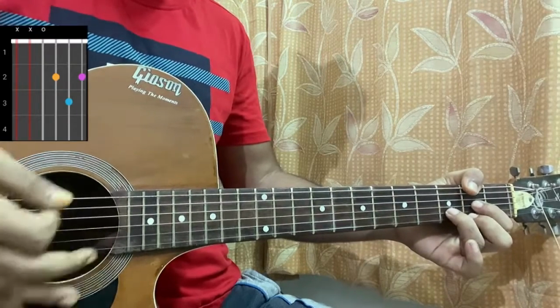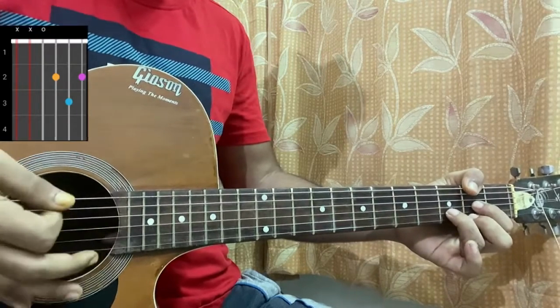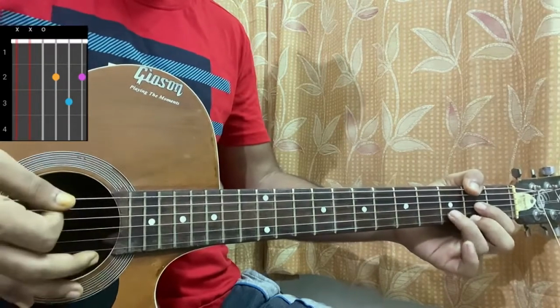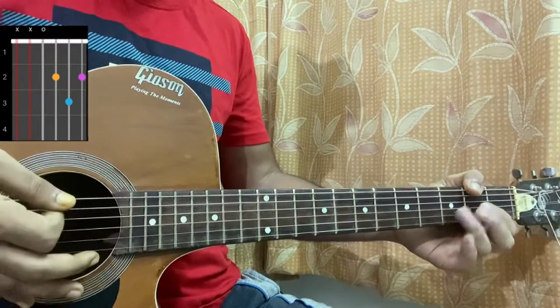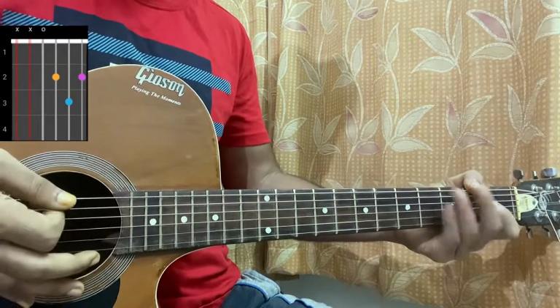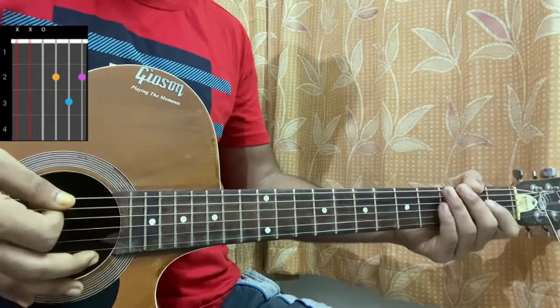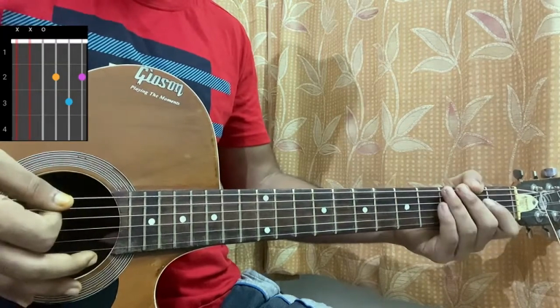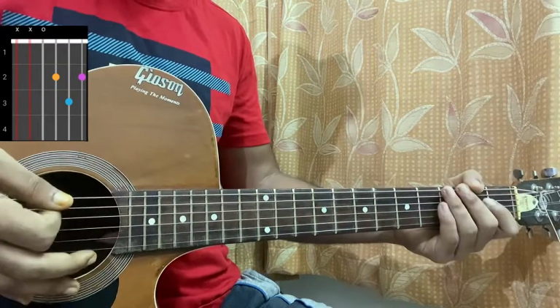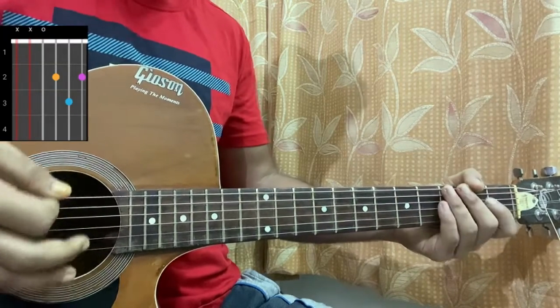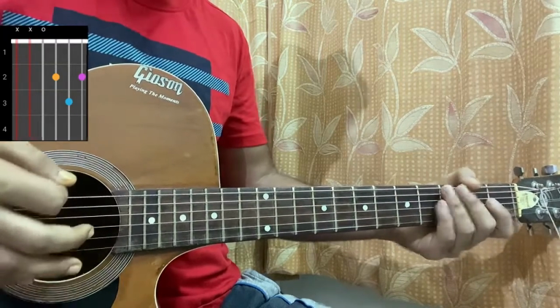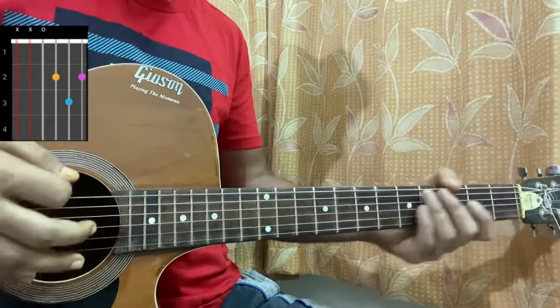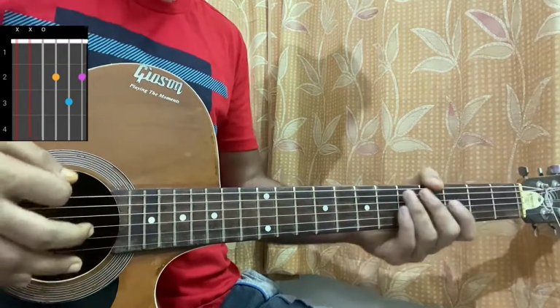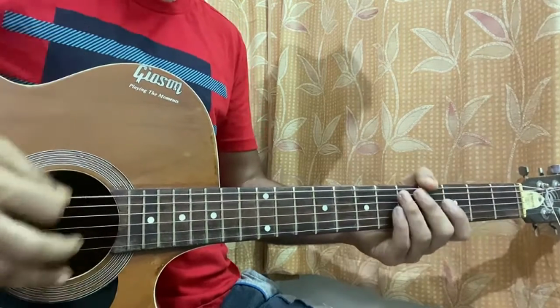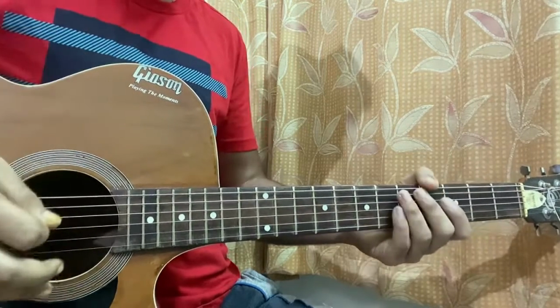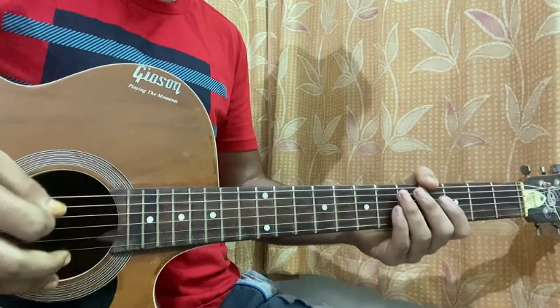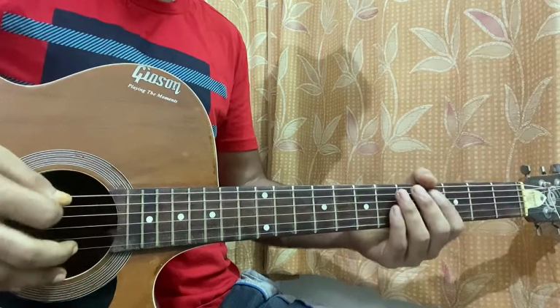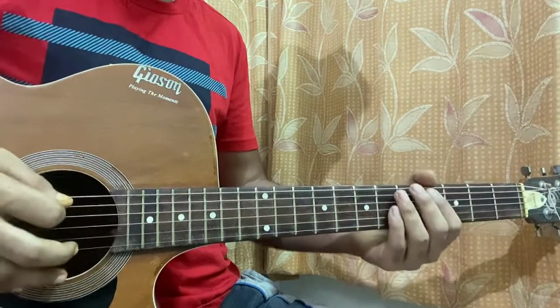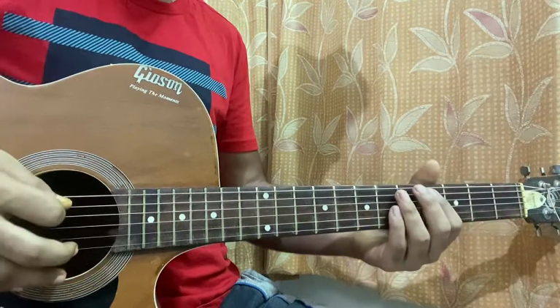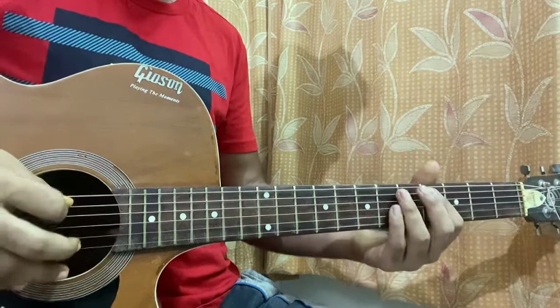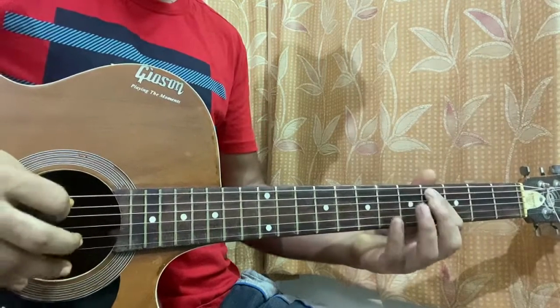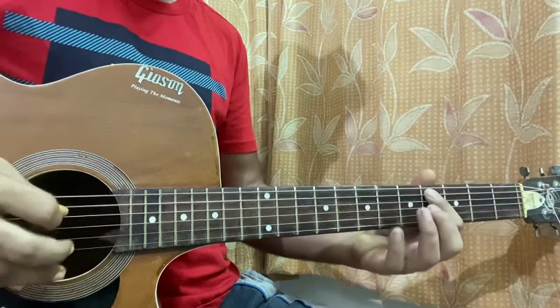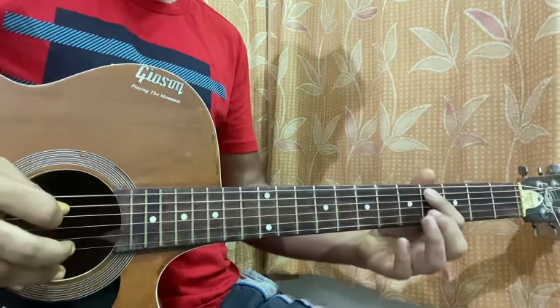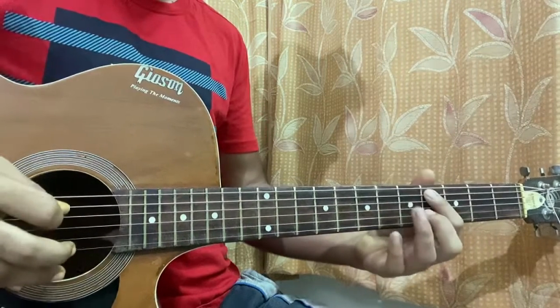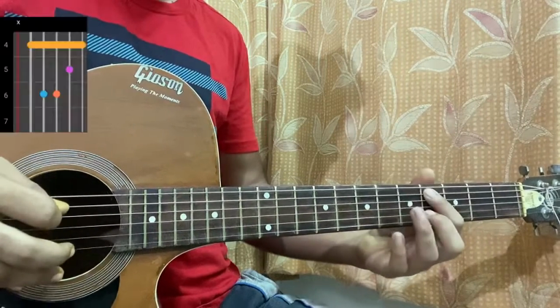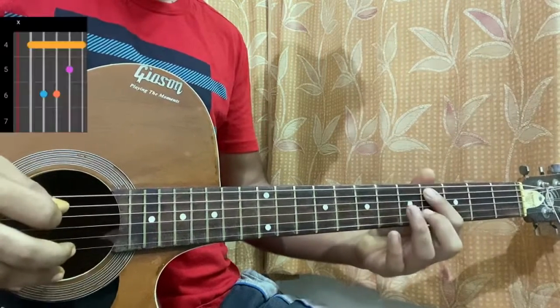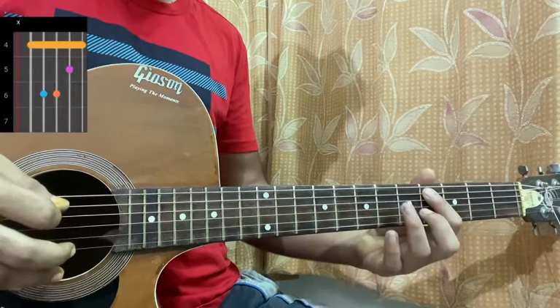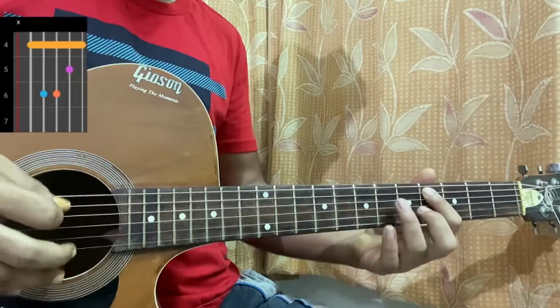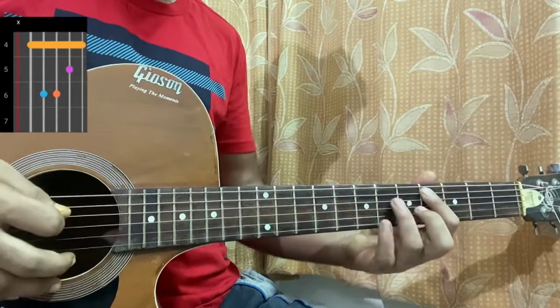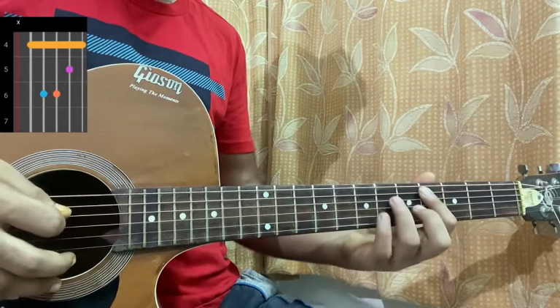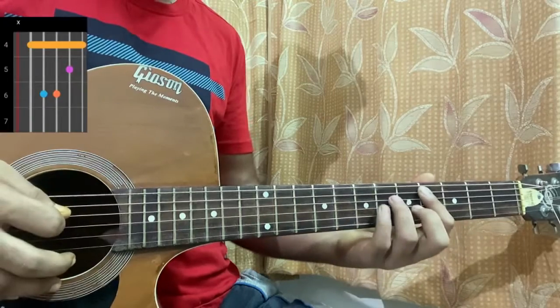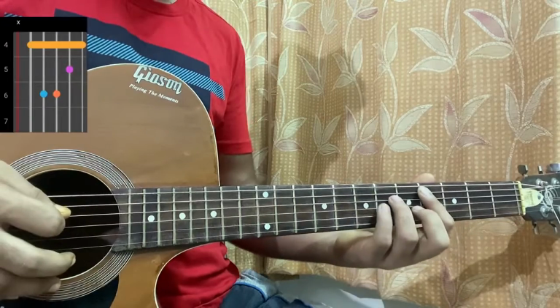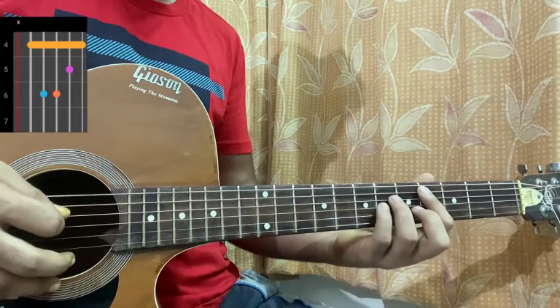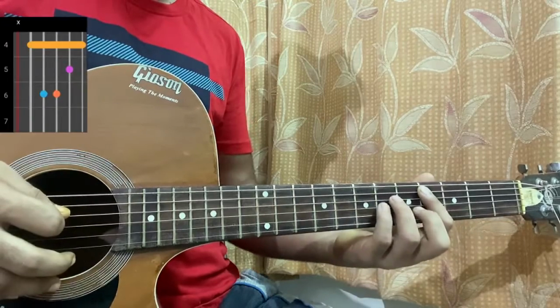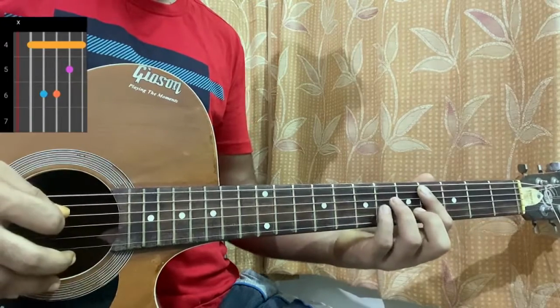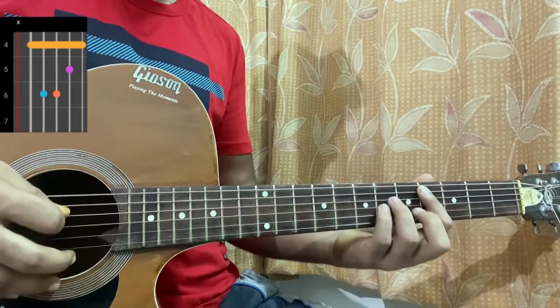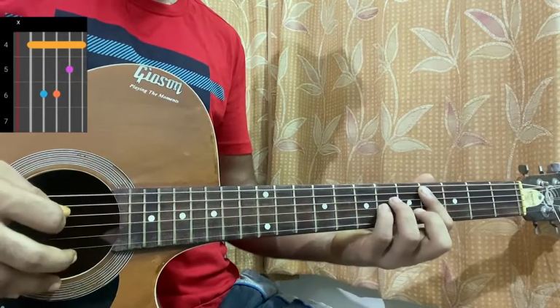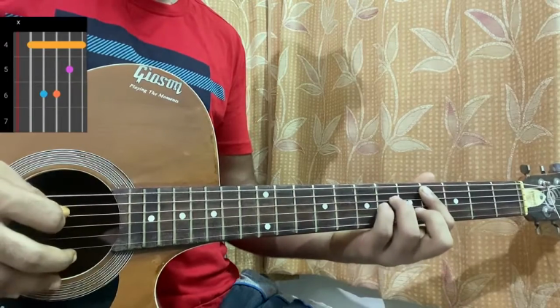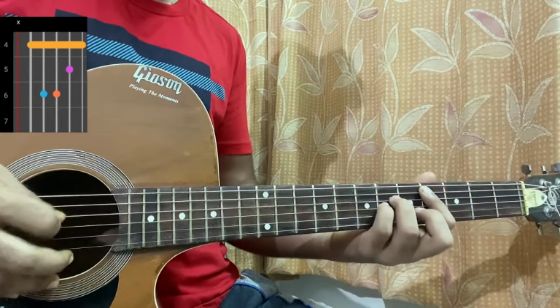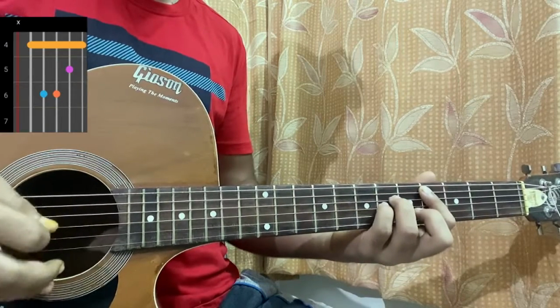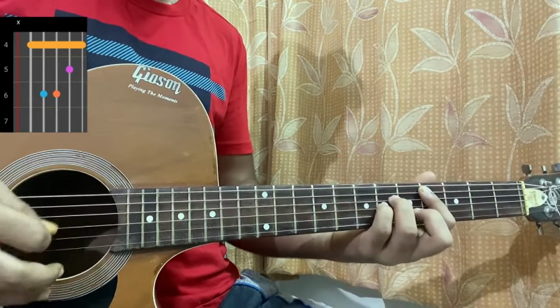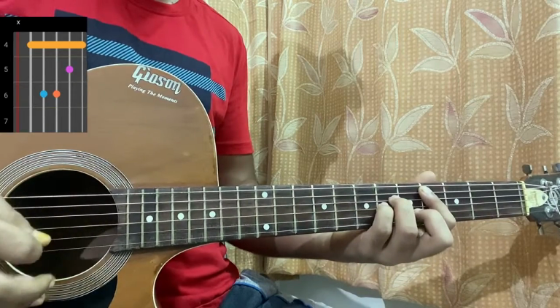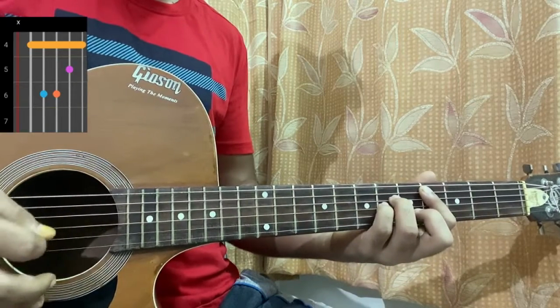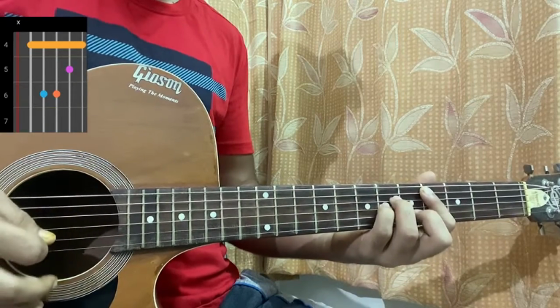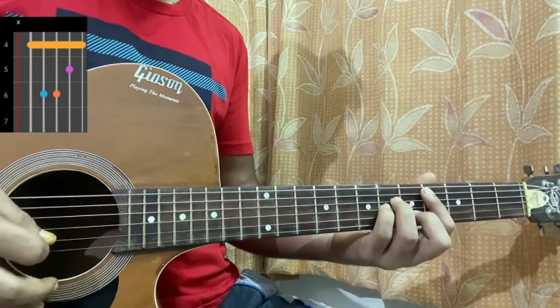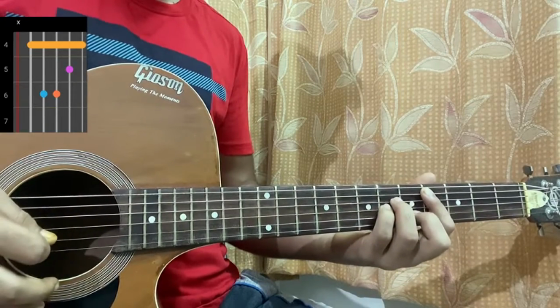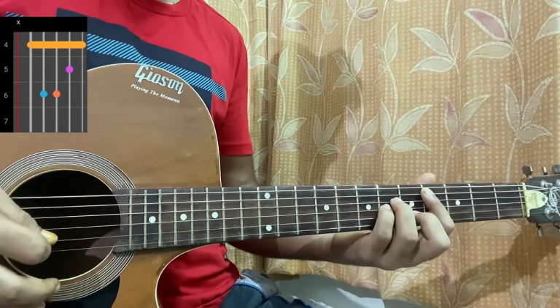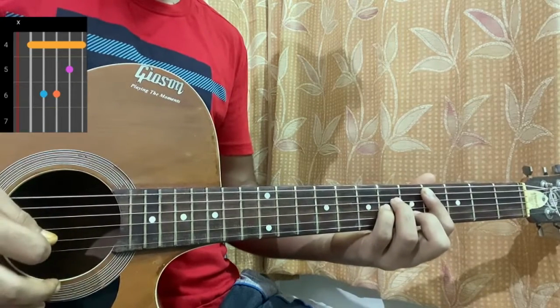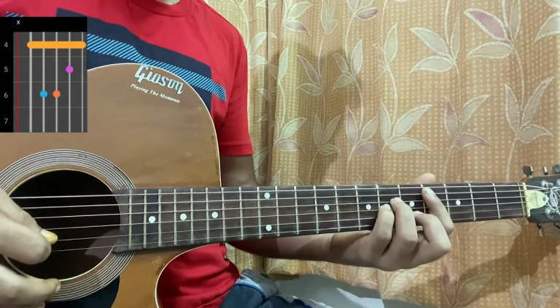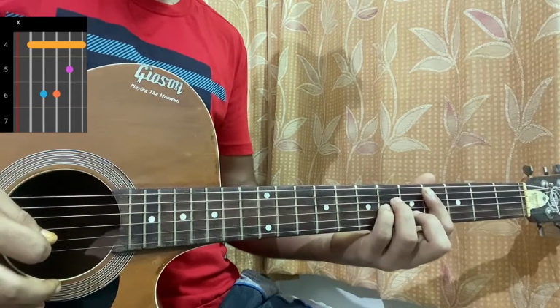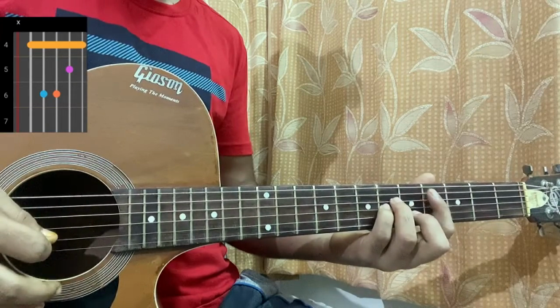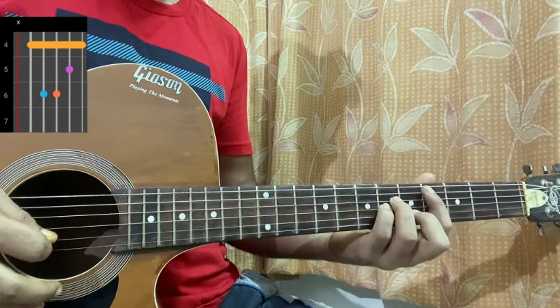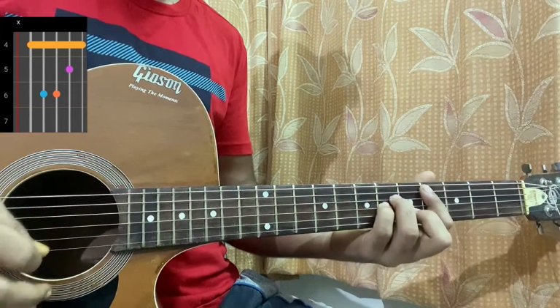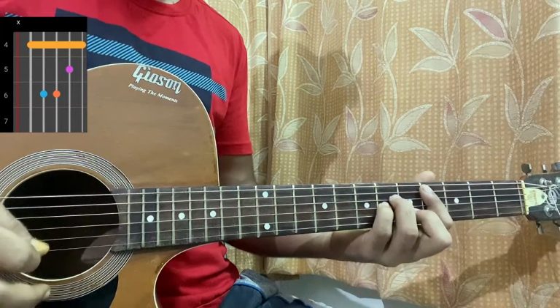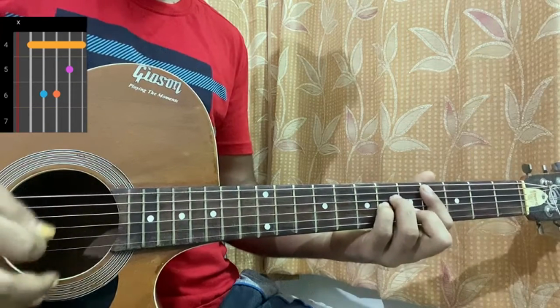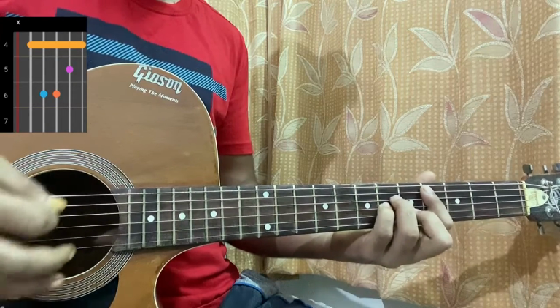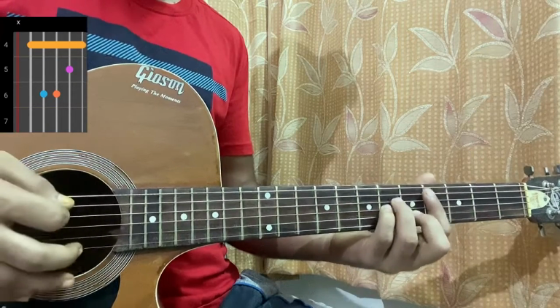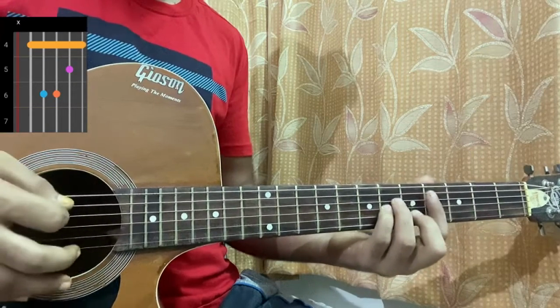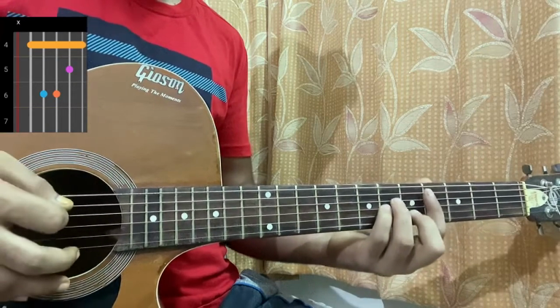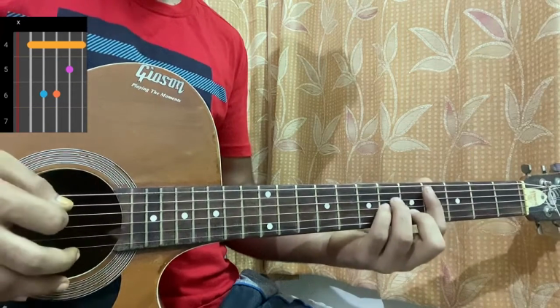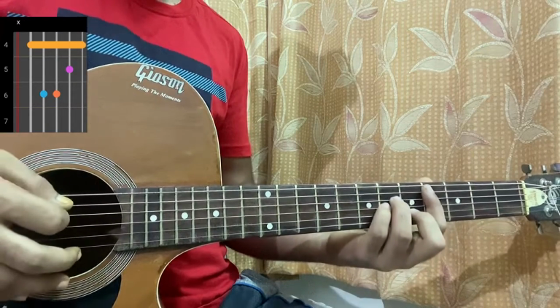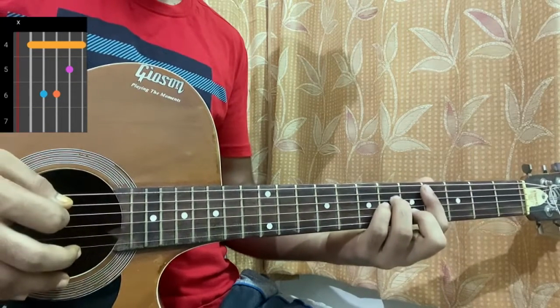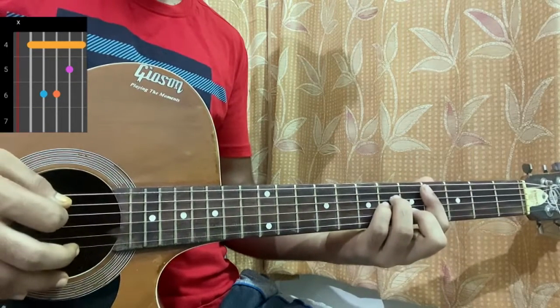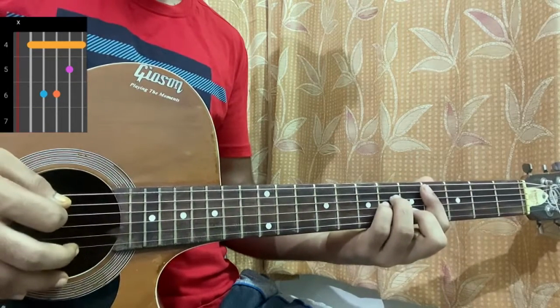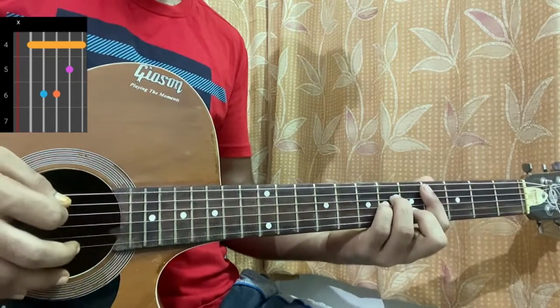And C sharp minor: mute, then four on the A, six on the D and G, five on the B, four on the high E string.